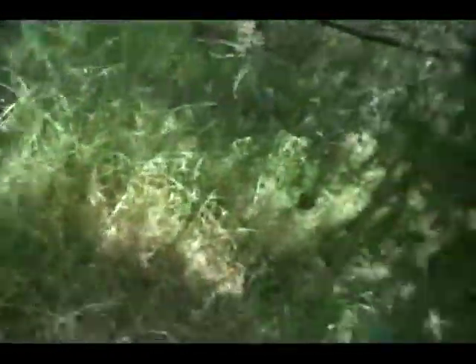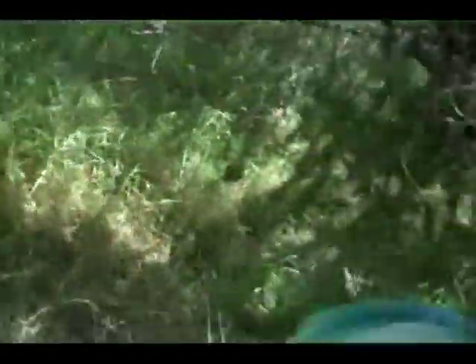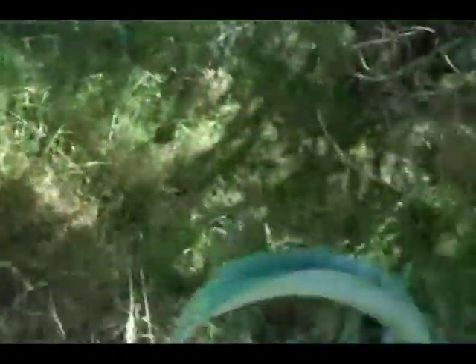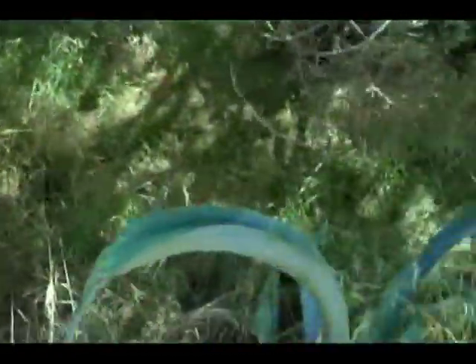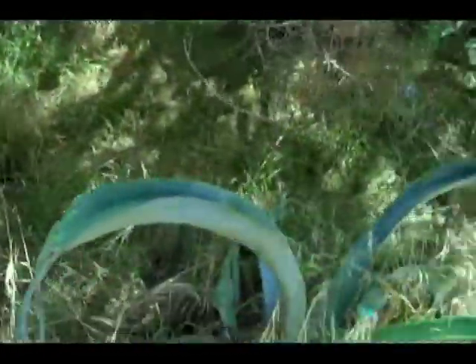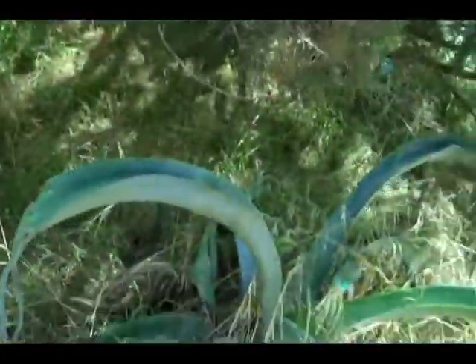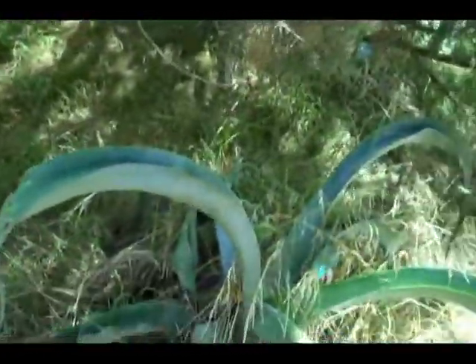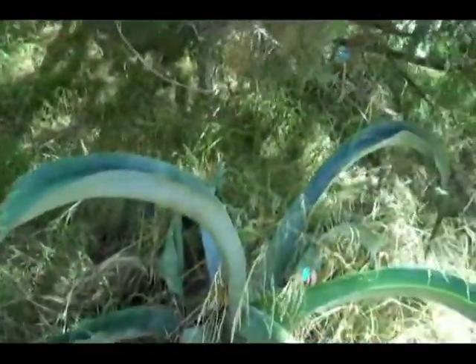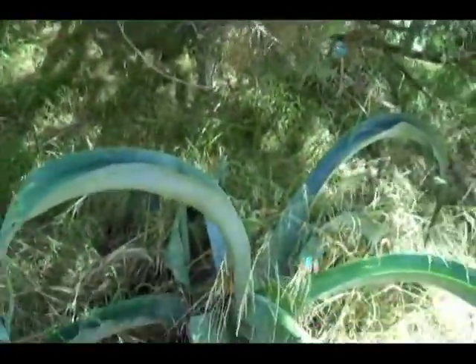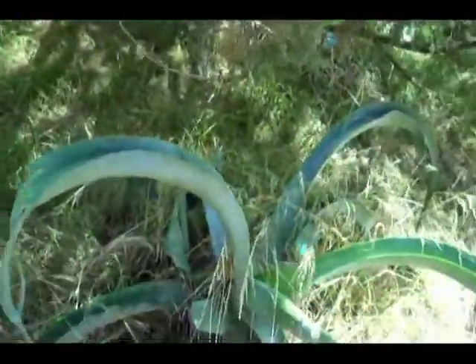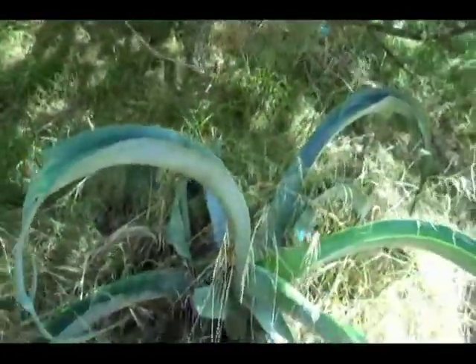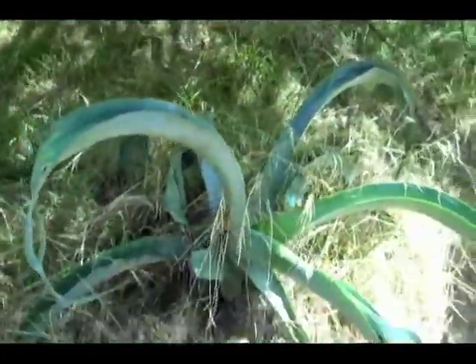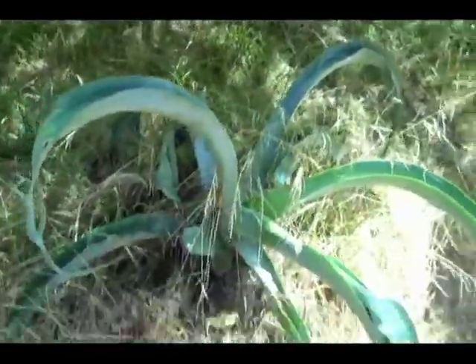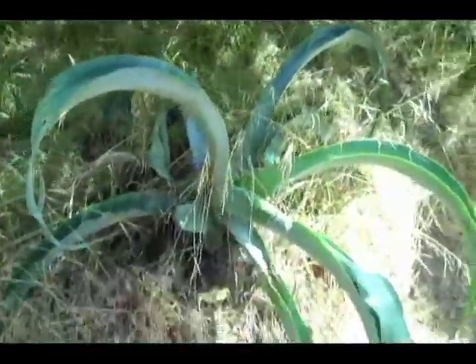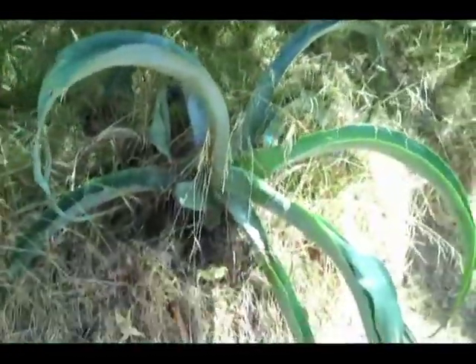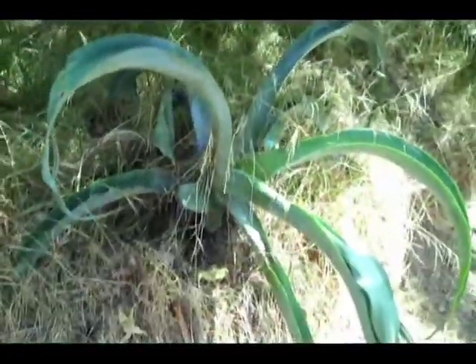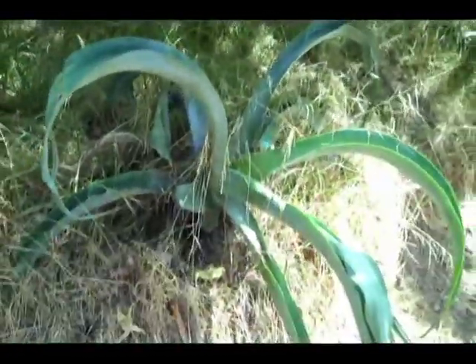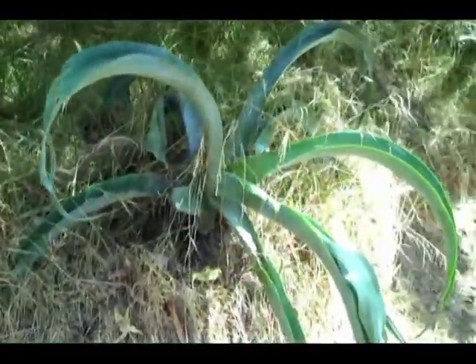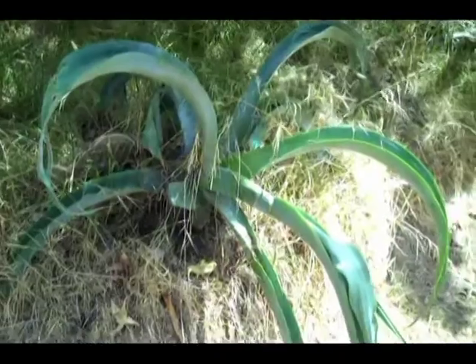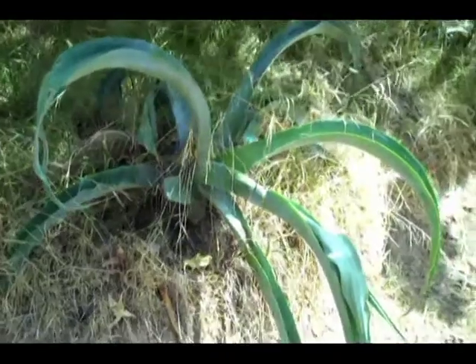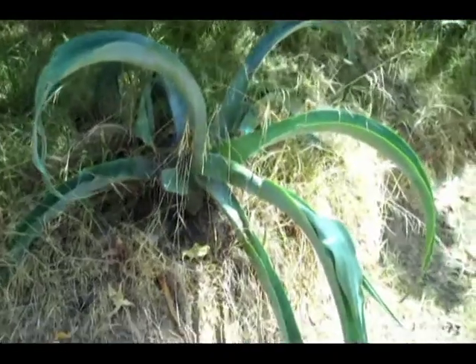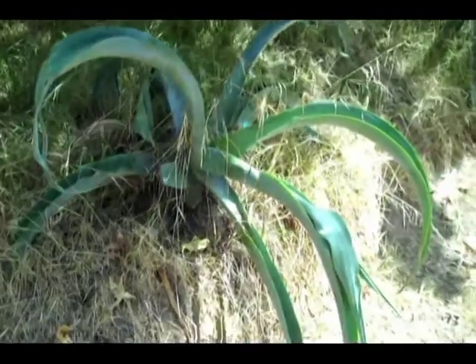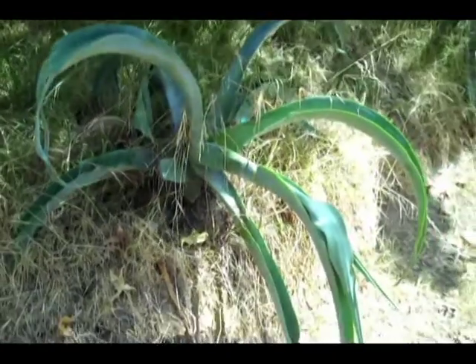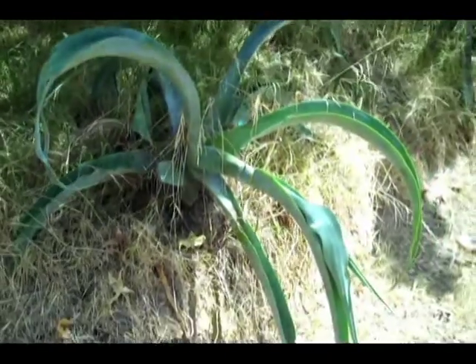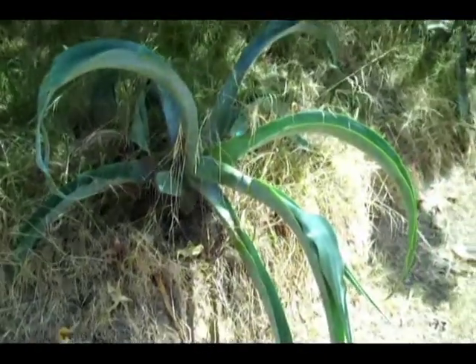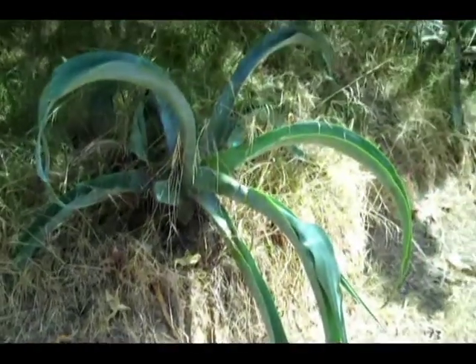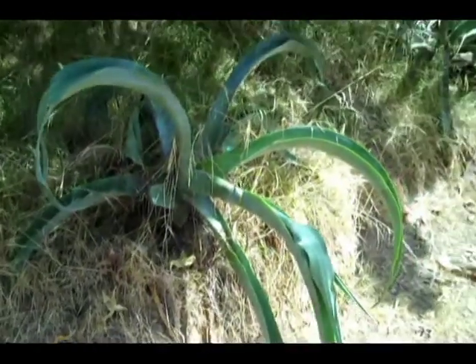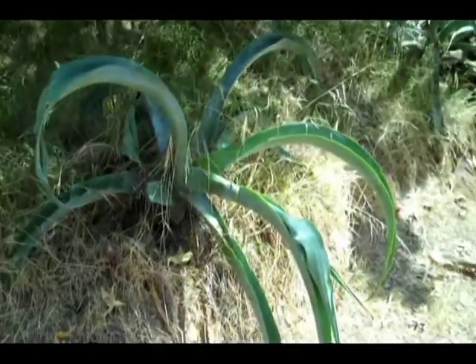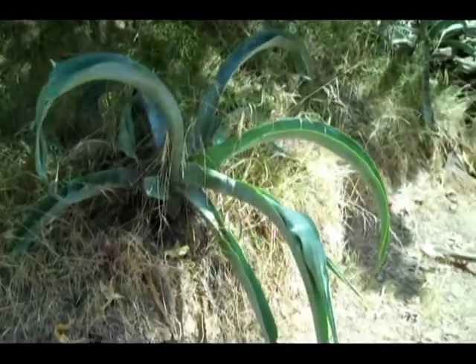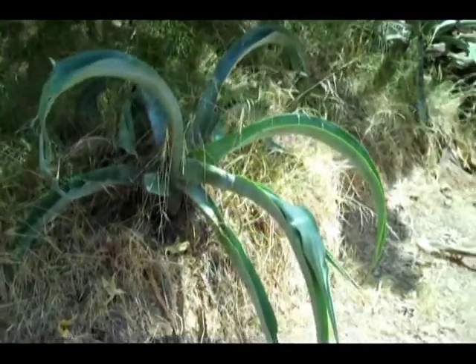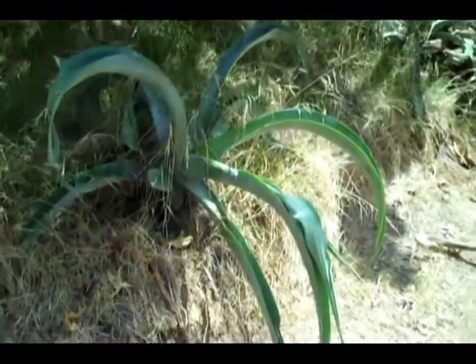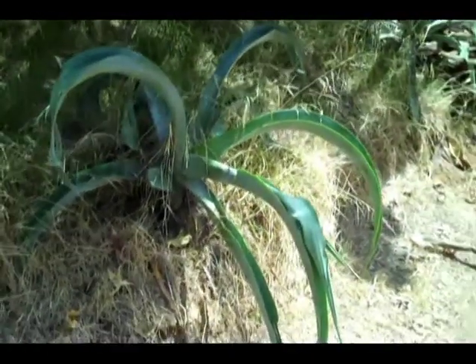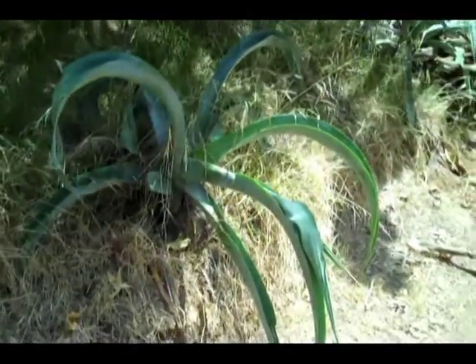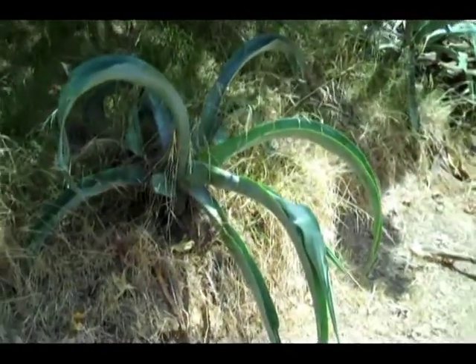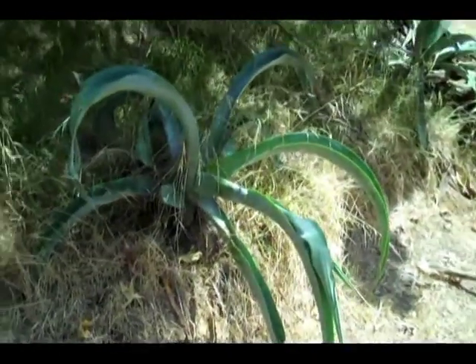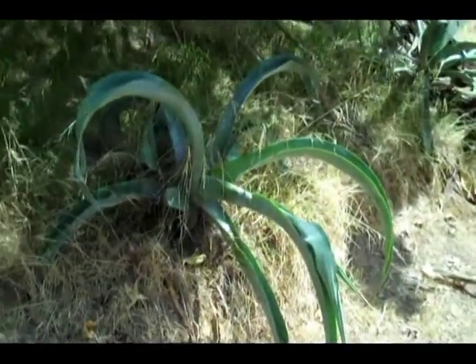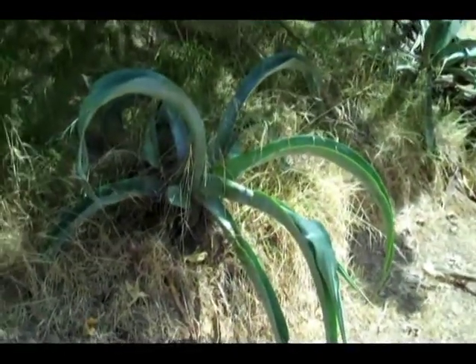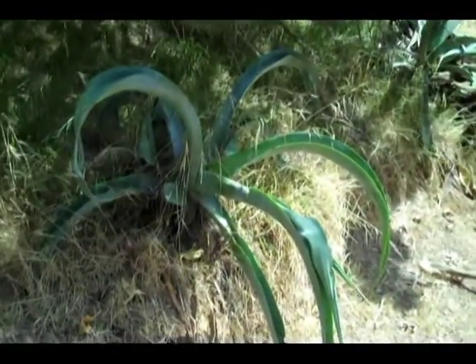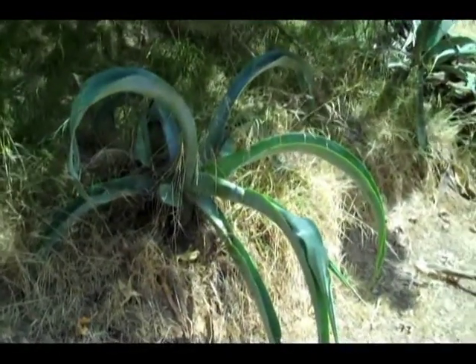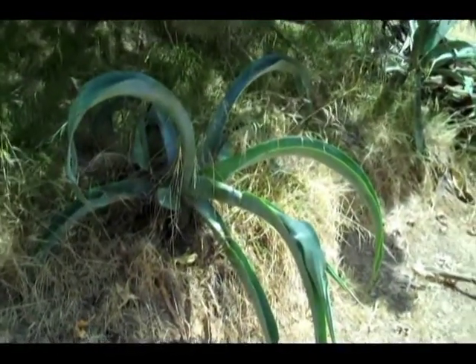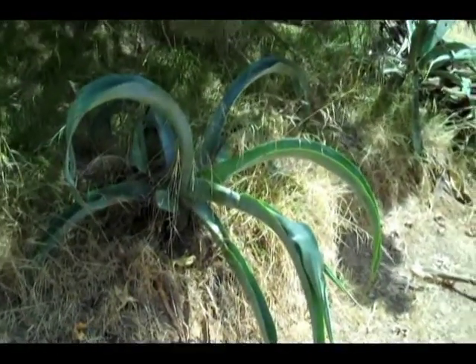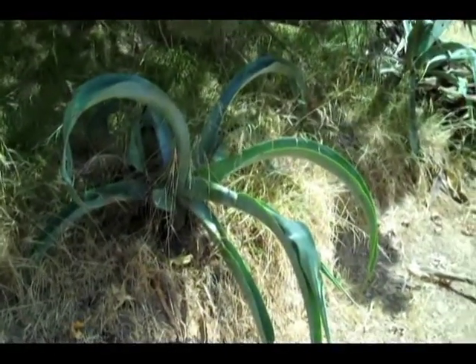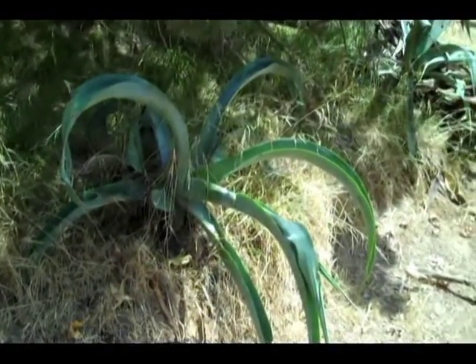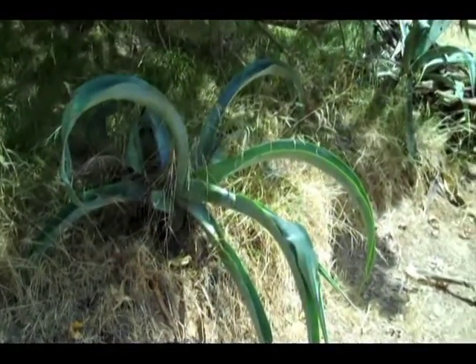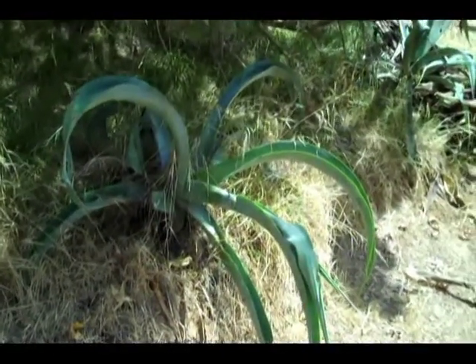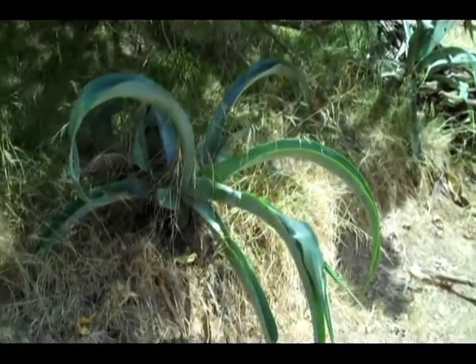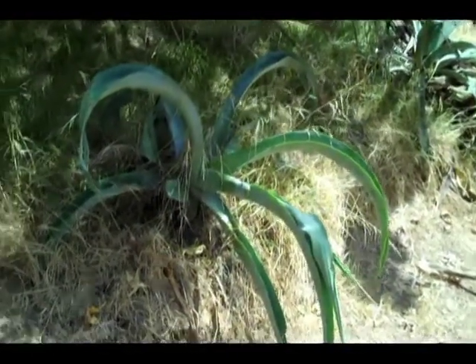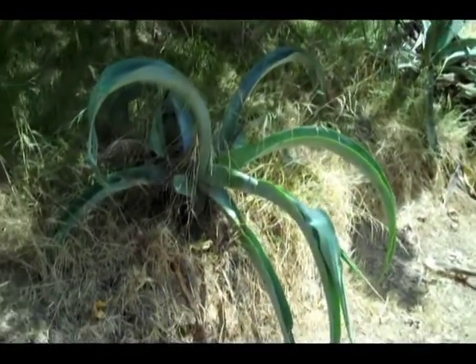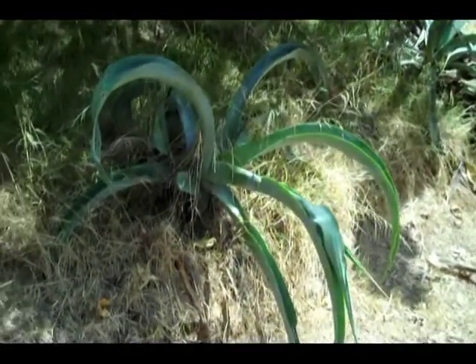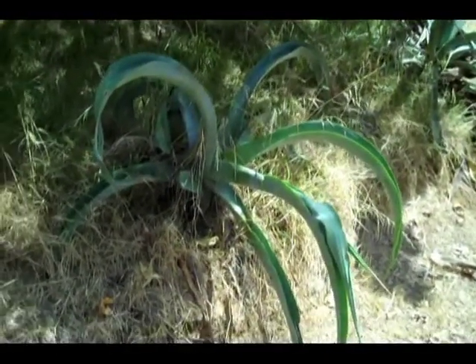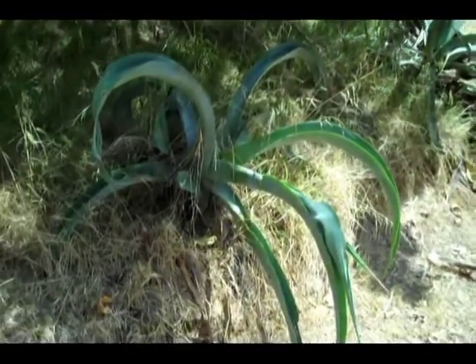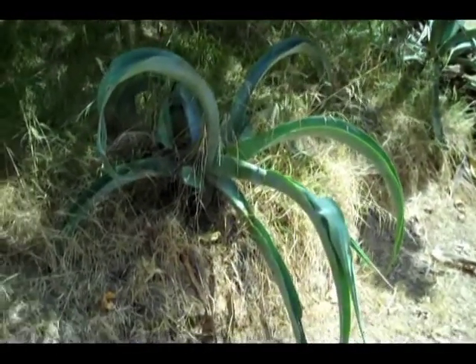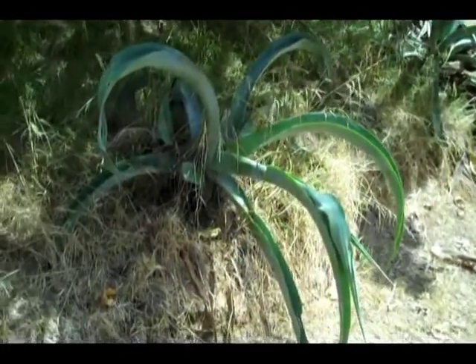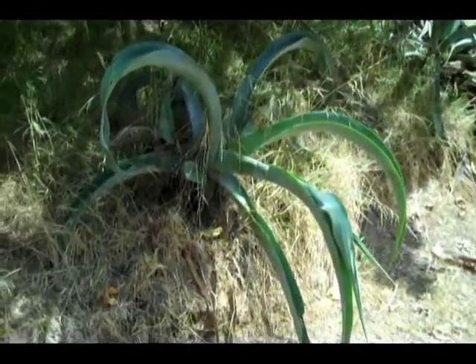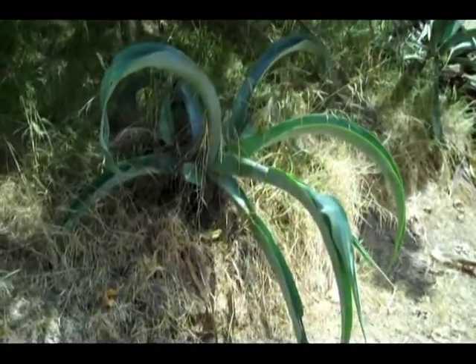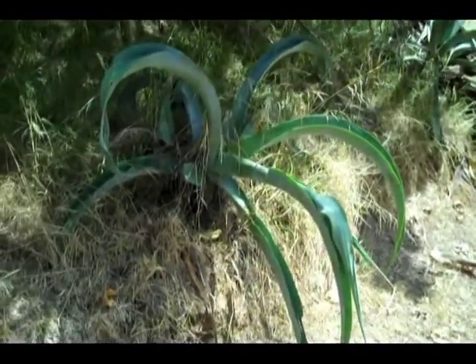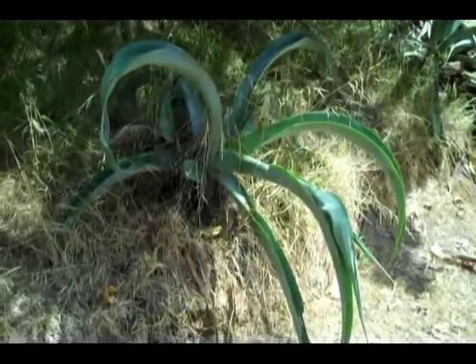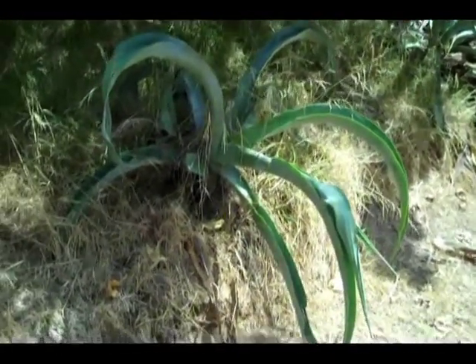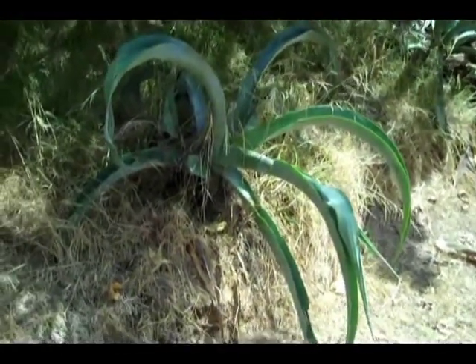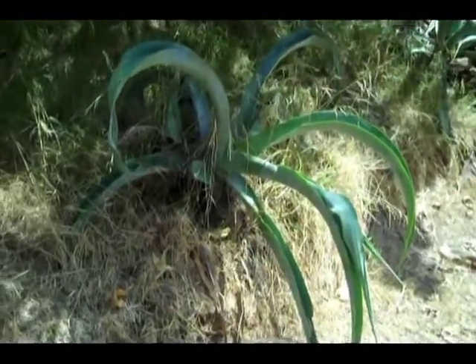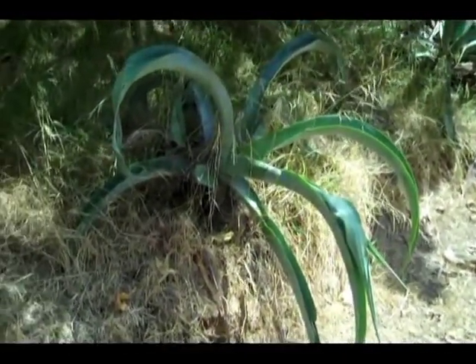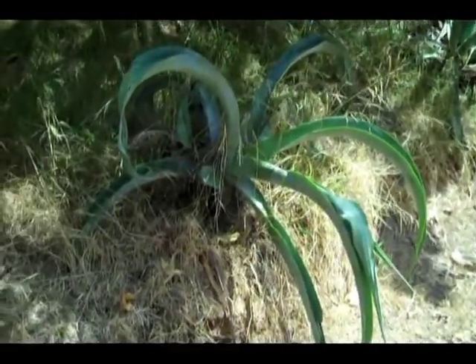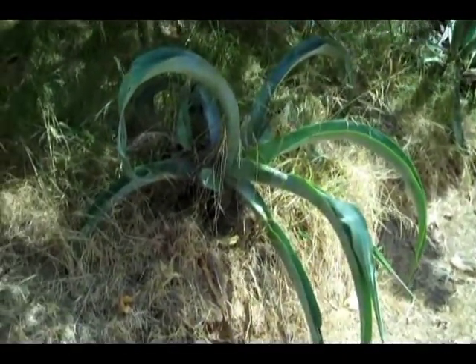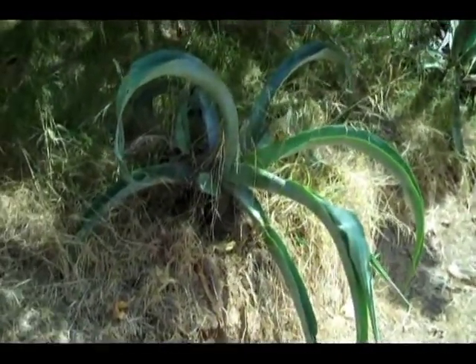Here we have the Octopus agave. You can see why it's called that — it looks like it has eight arms.